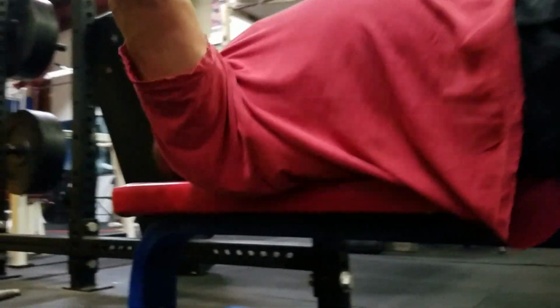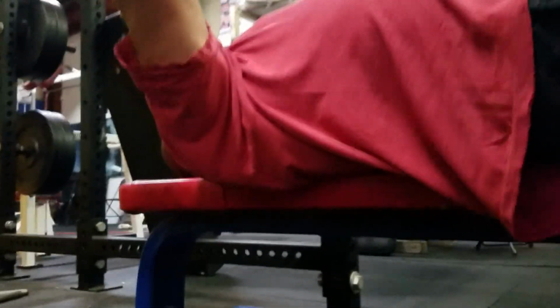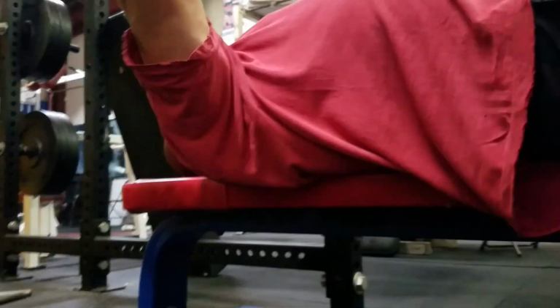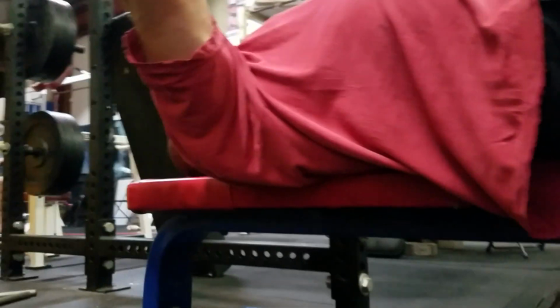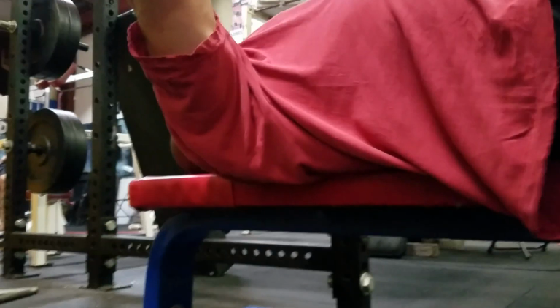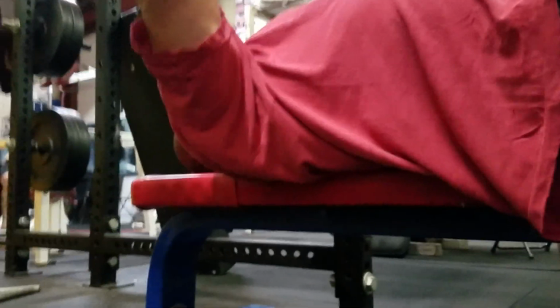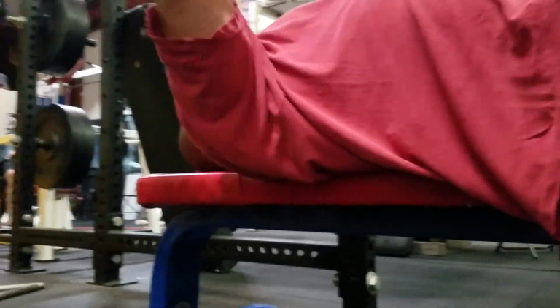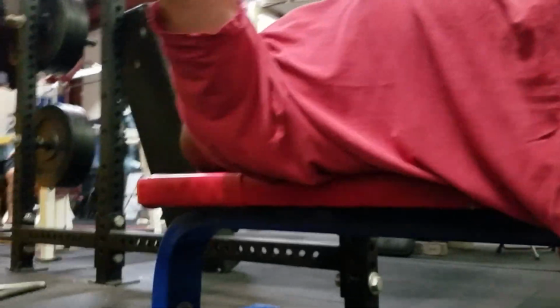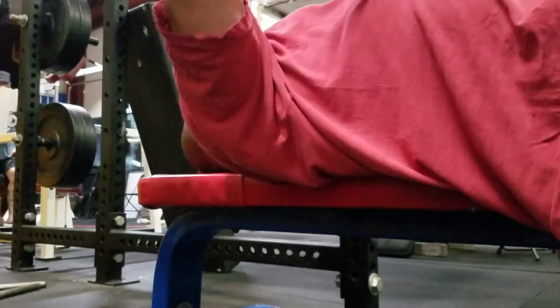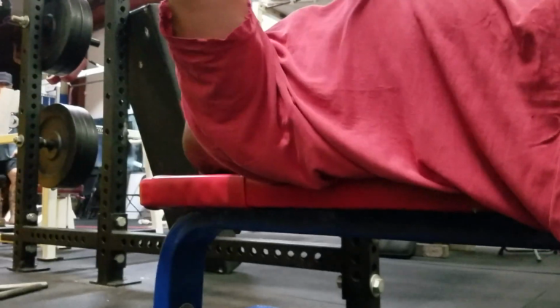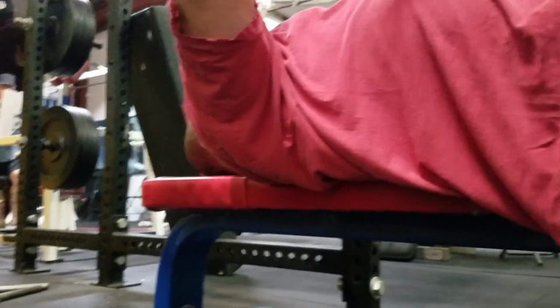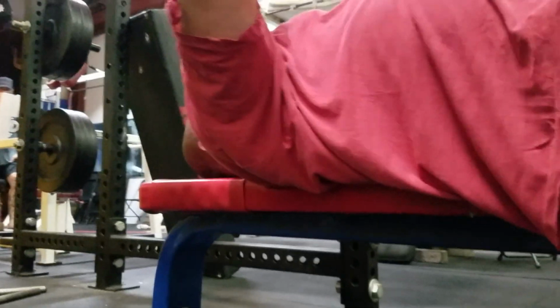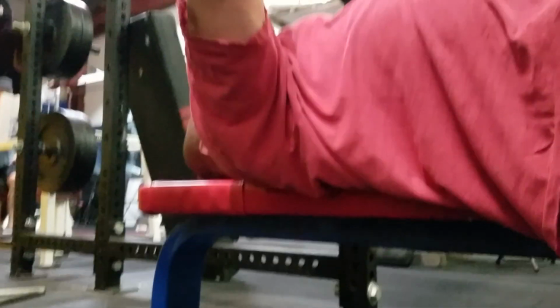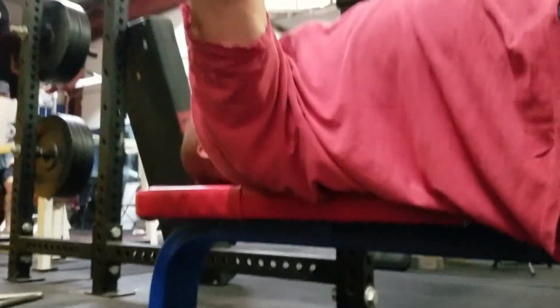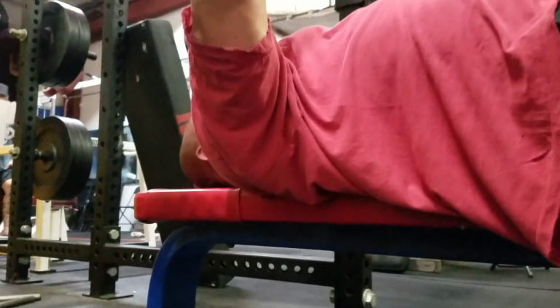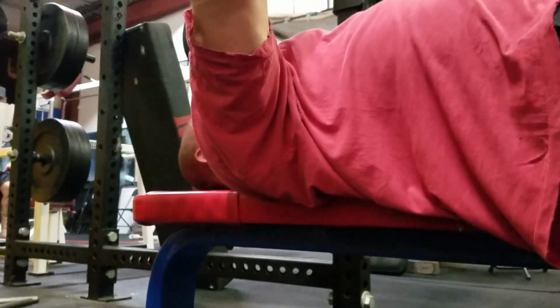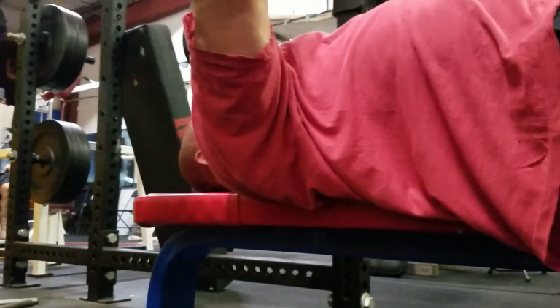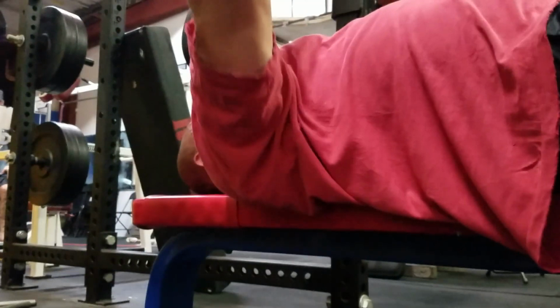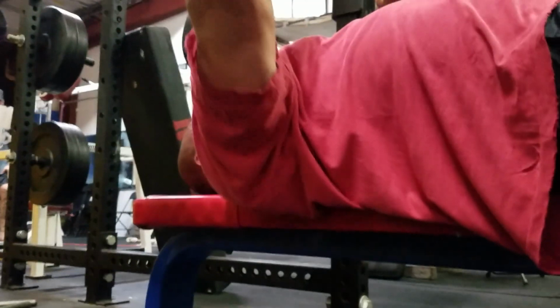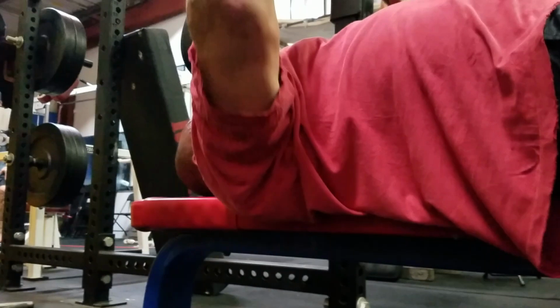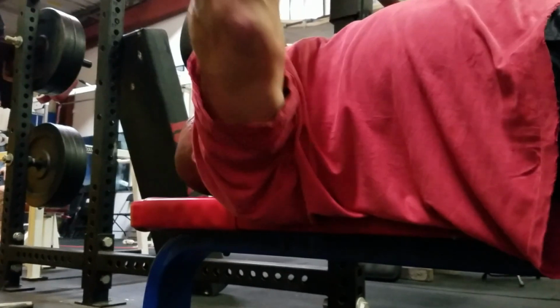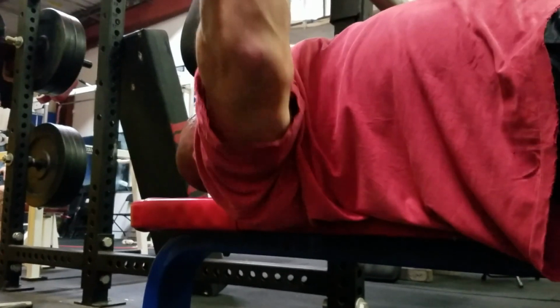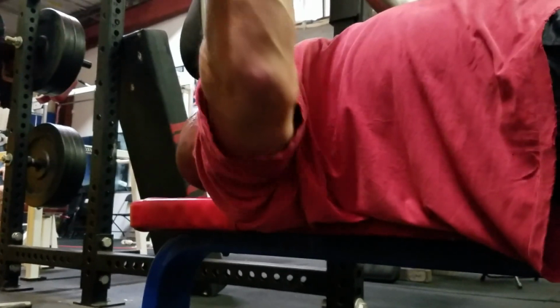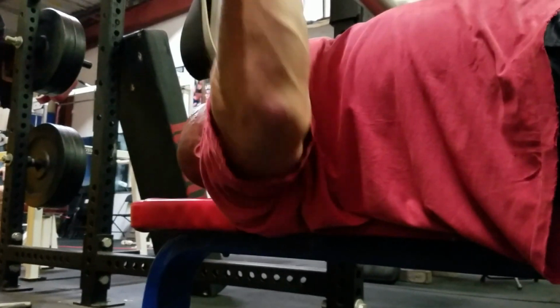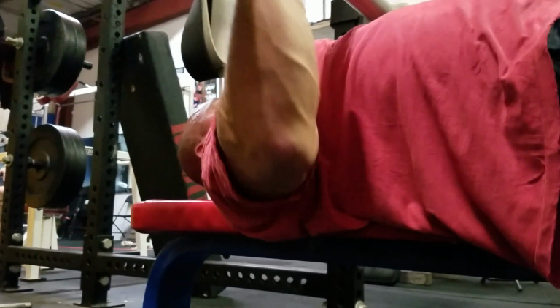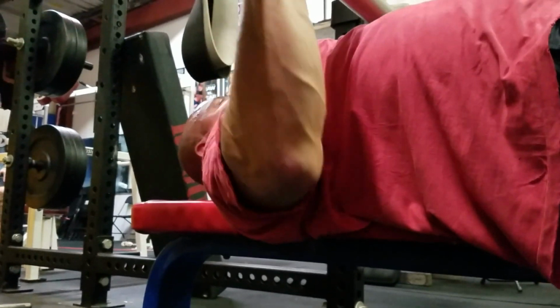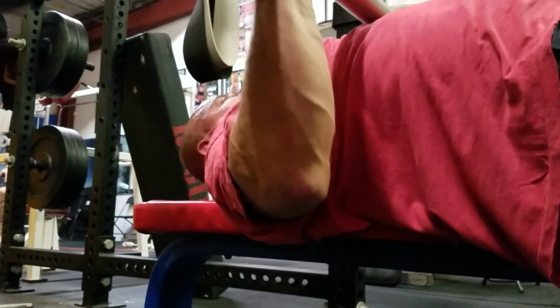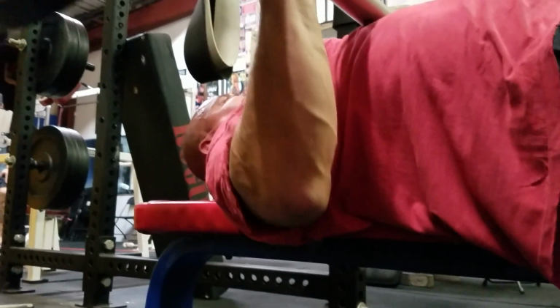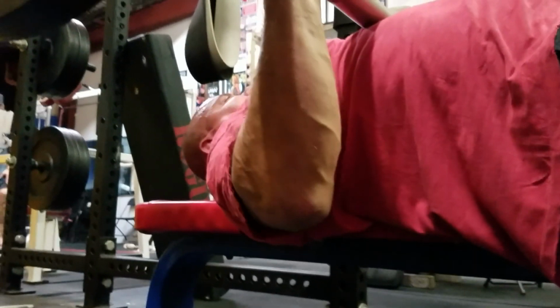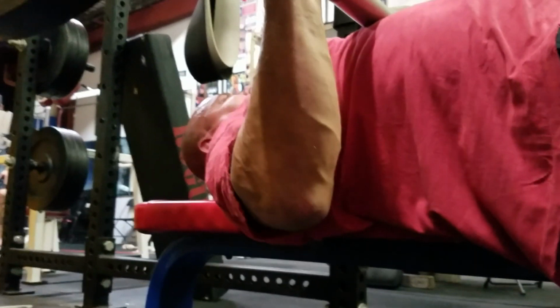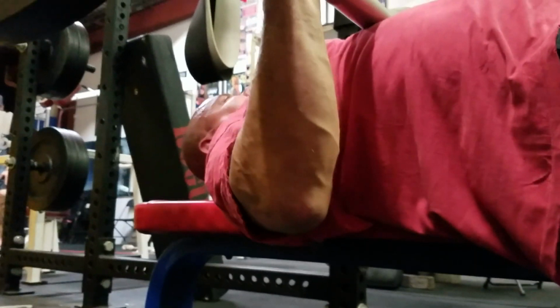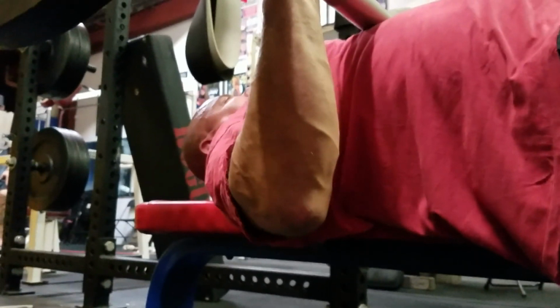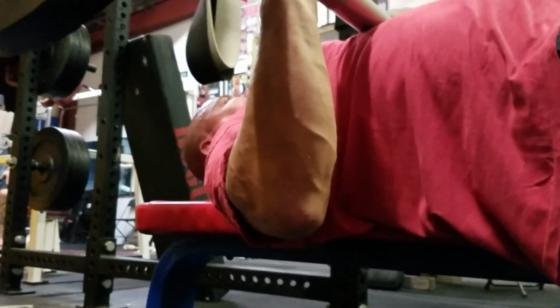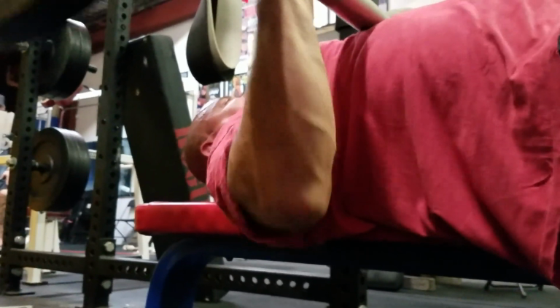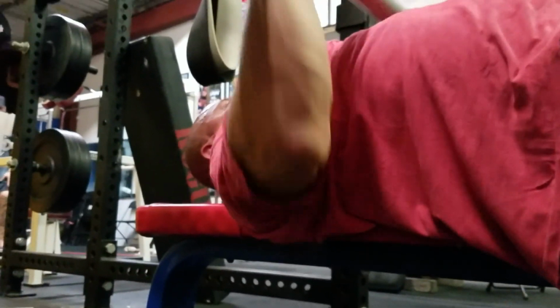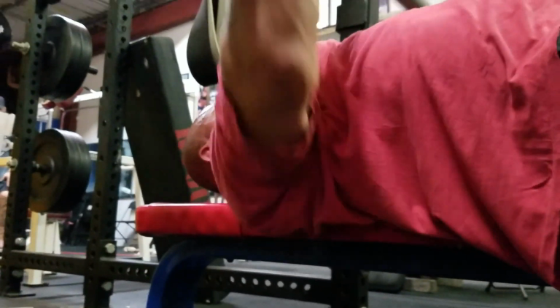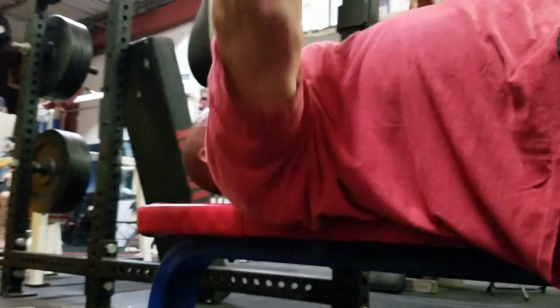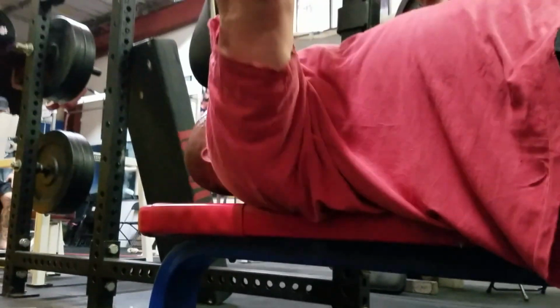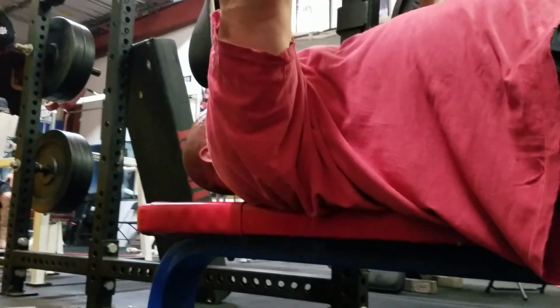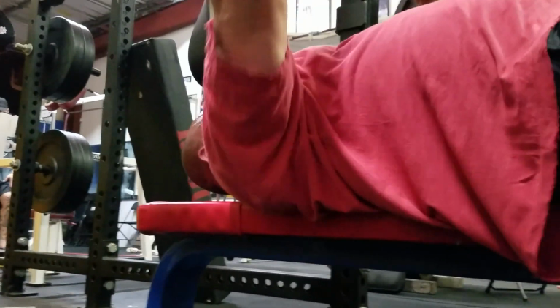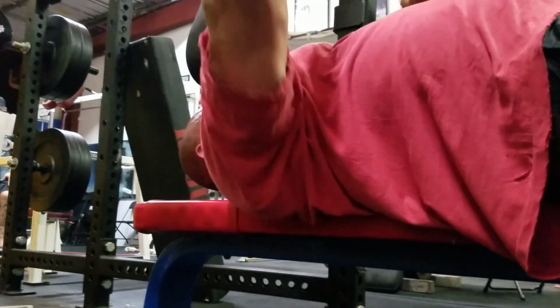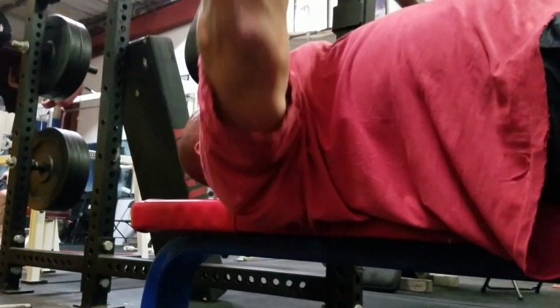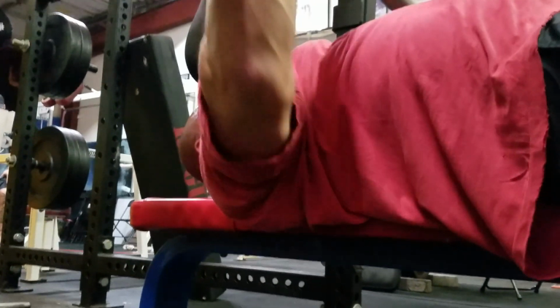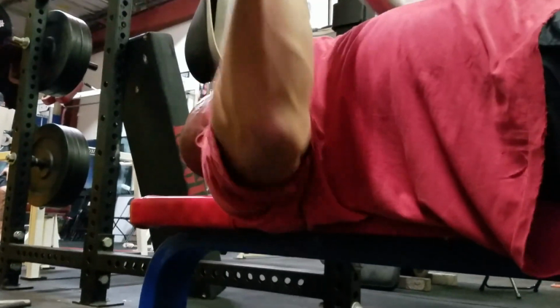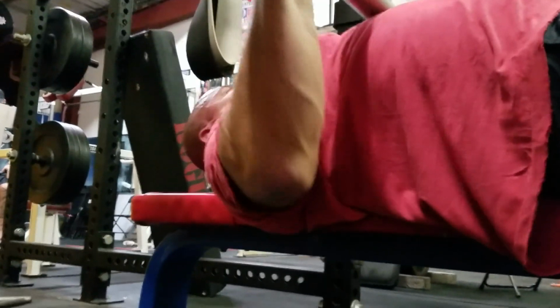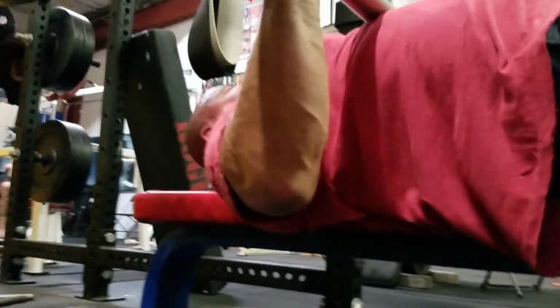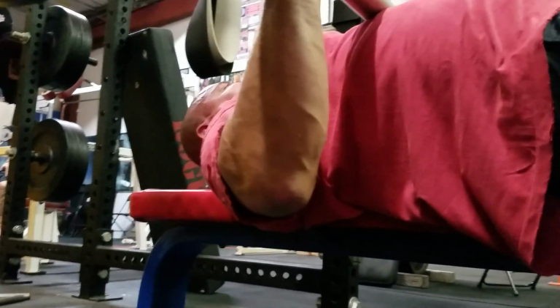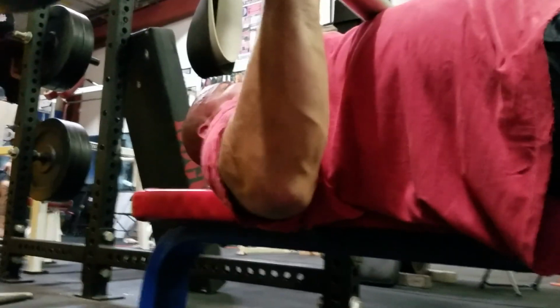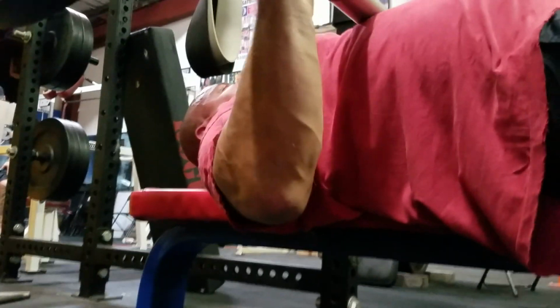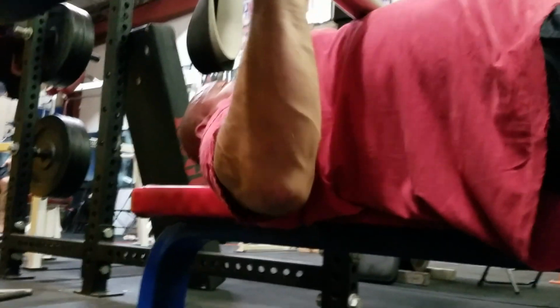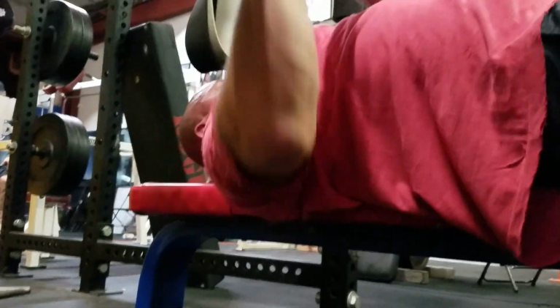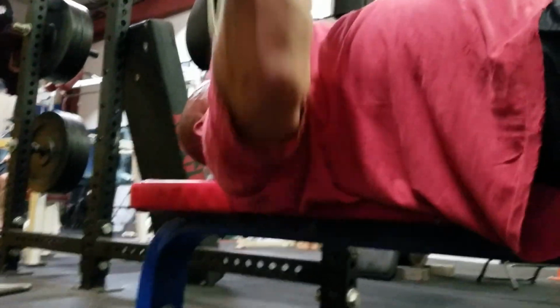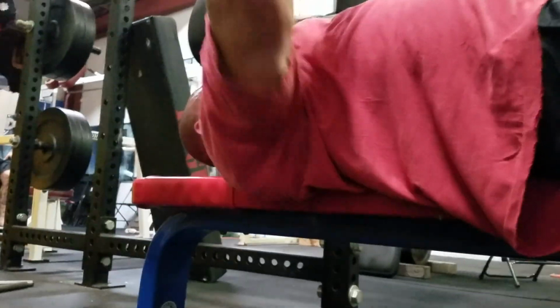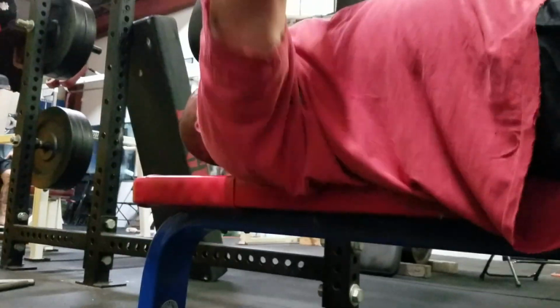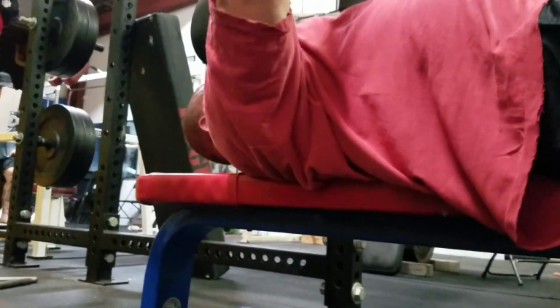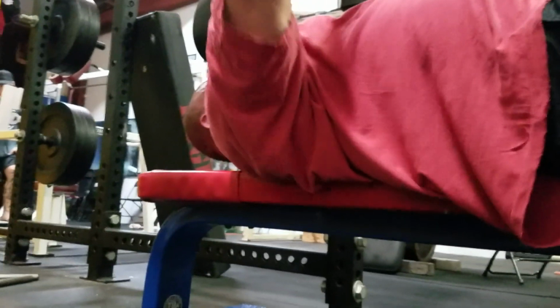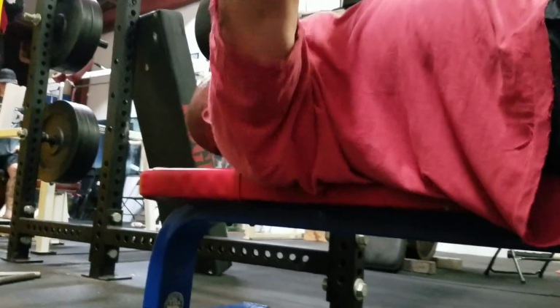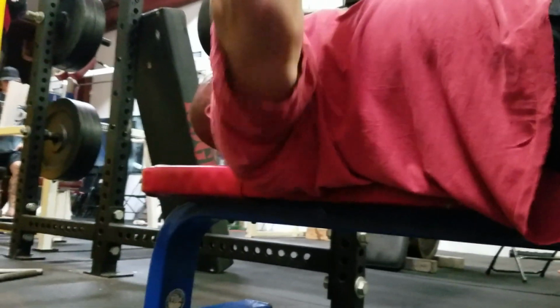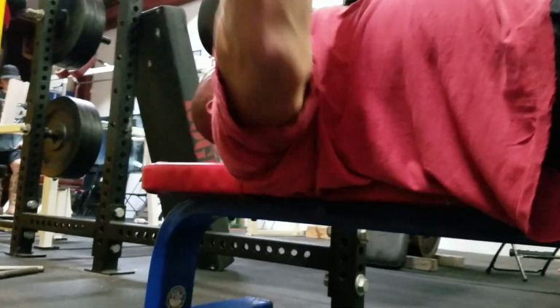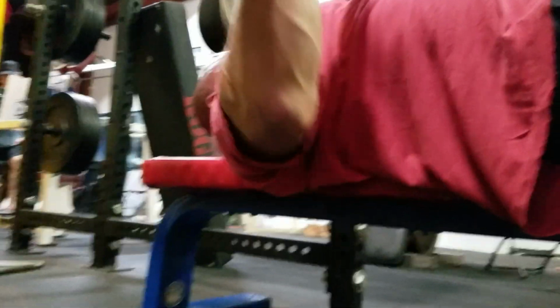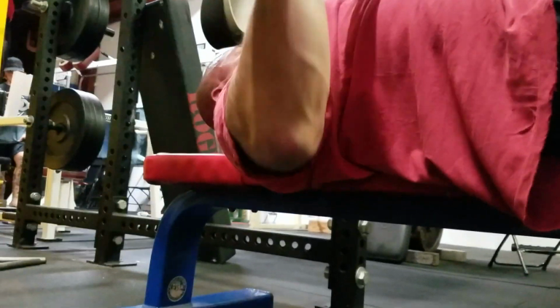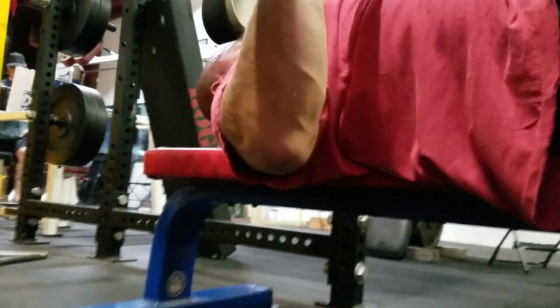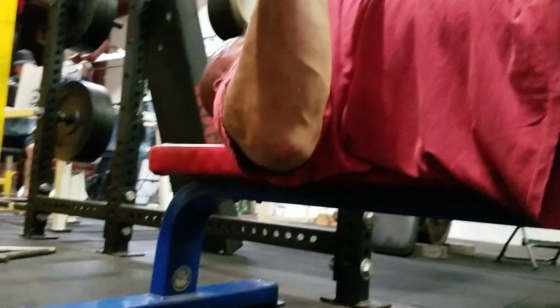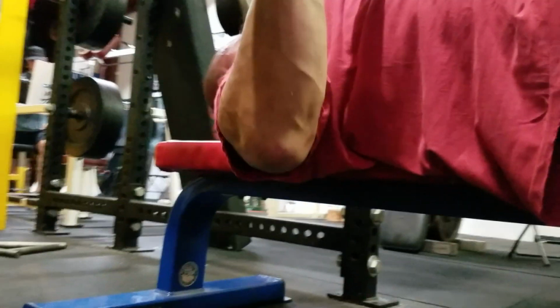Watch the shoulder overhang here. See him? There's nothing supporting the shoulder. The scaps are impinged. This sucks.